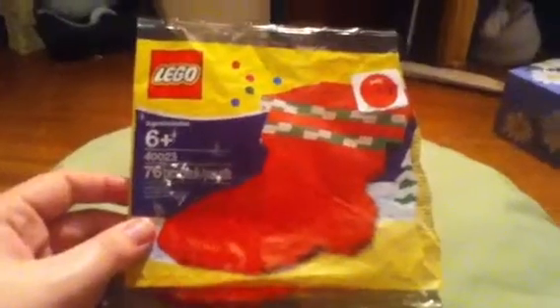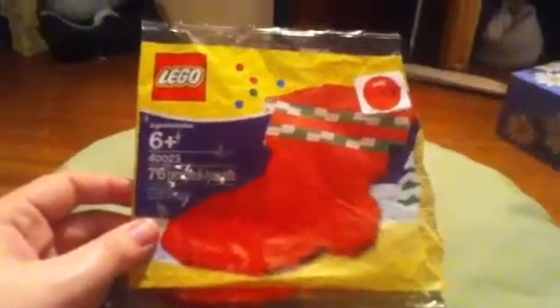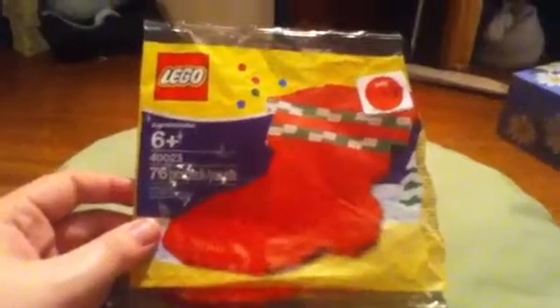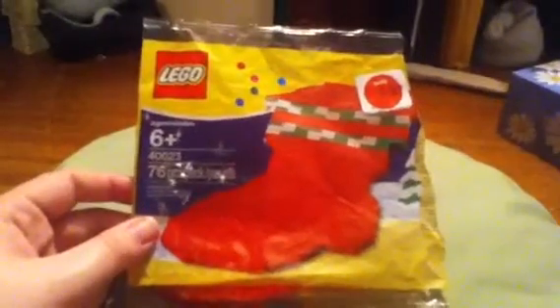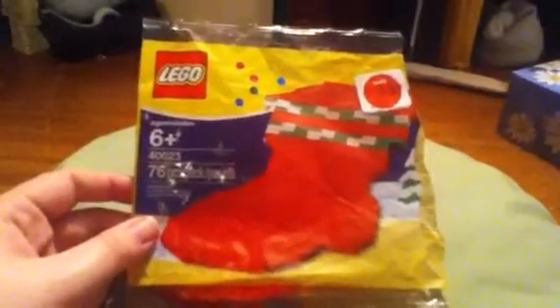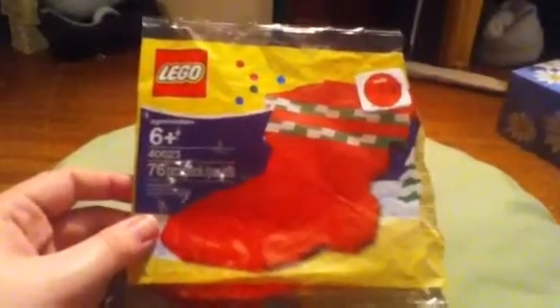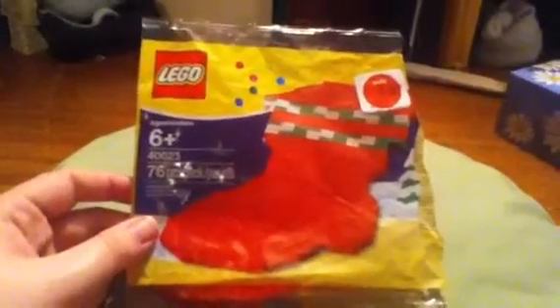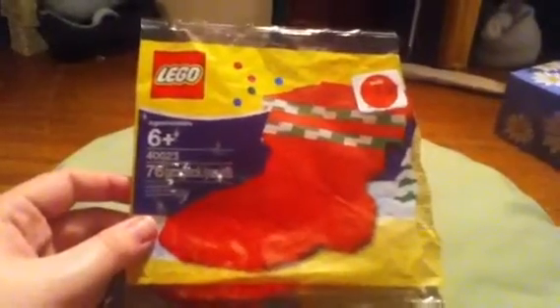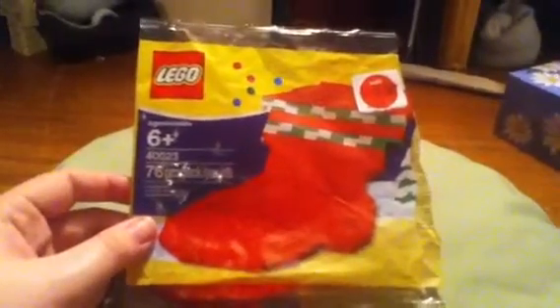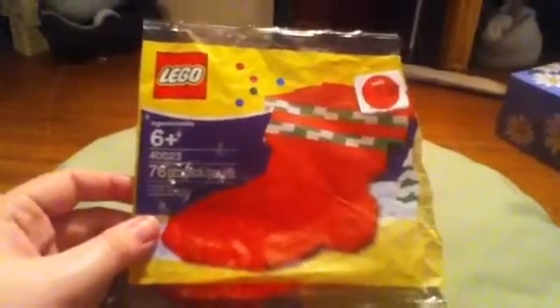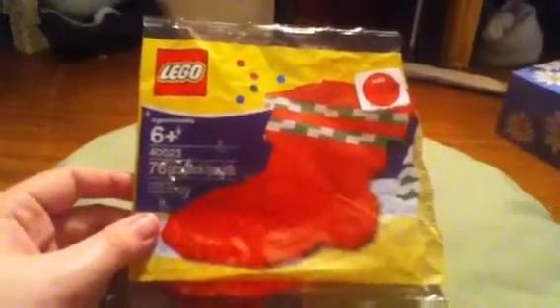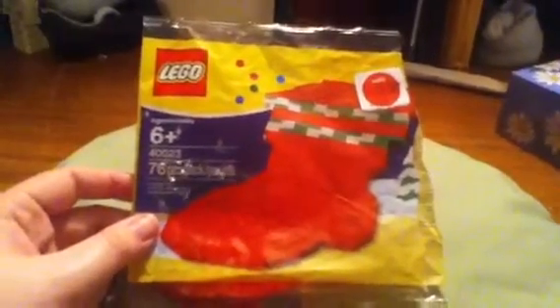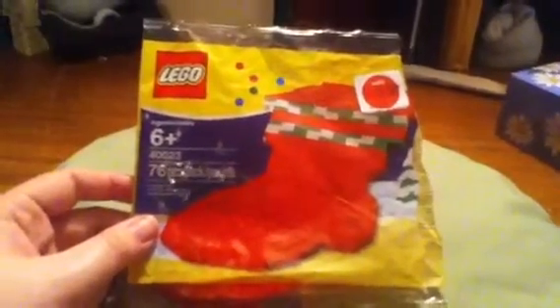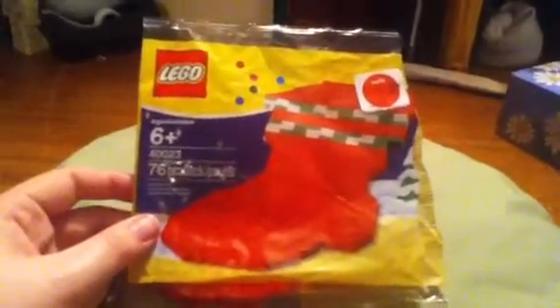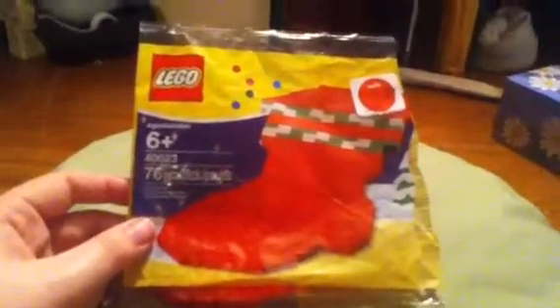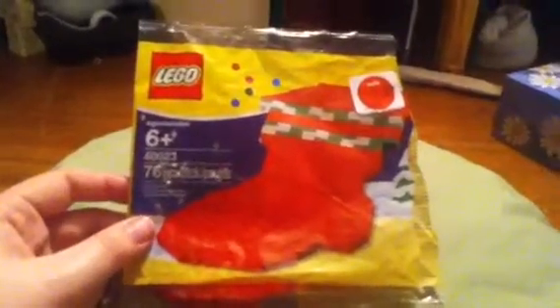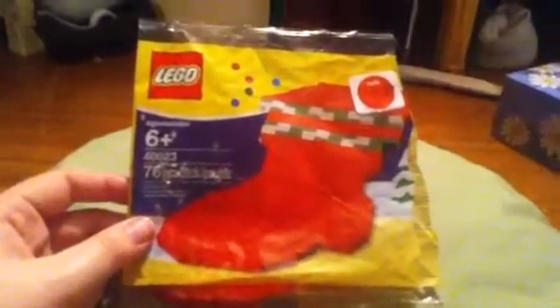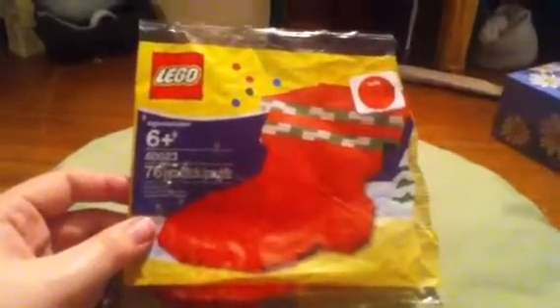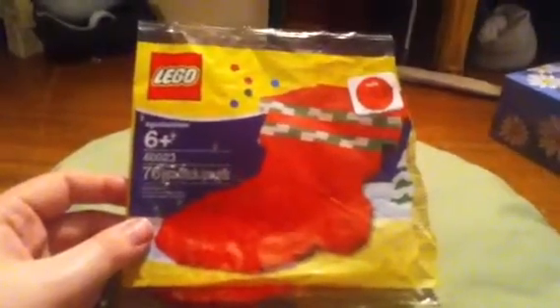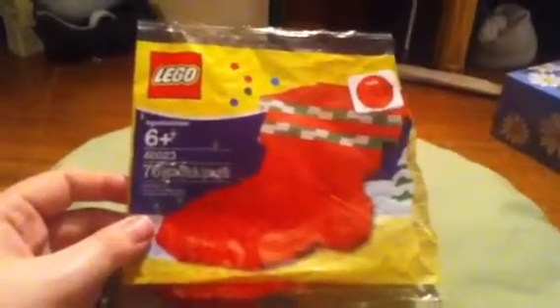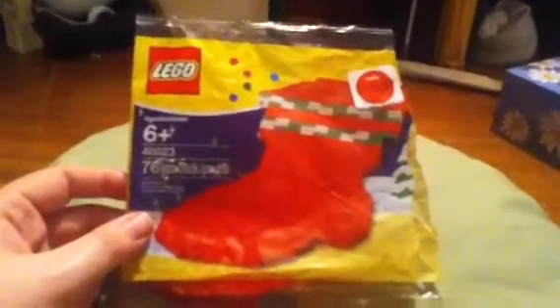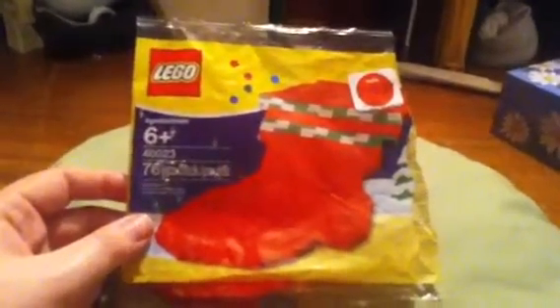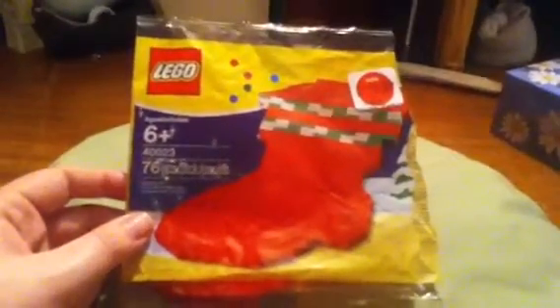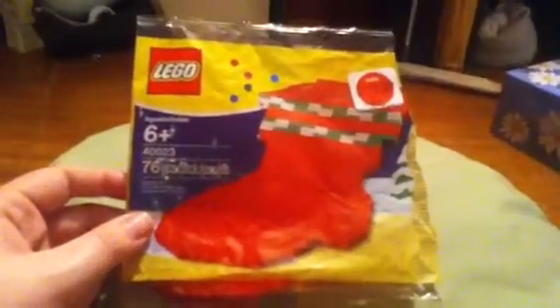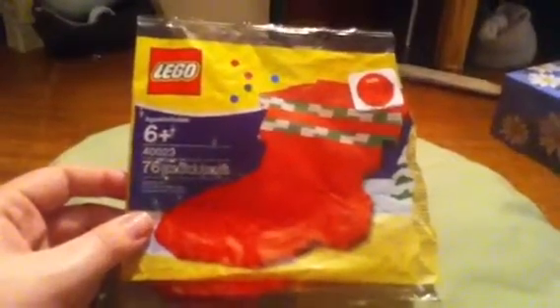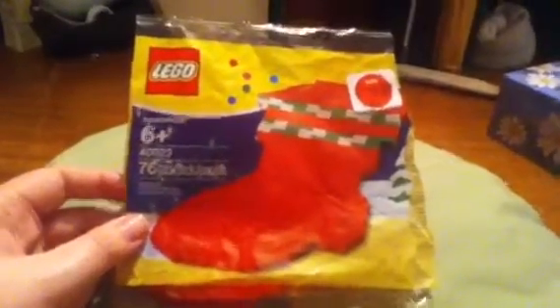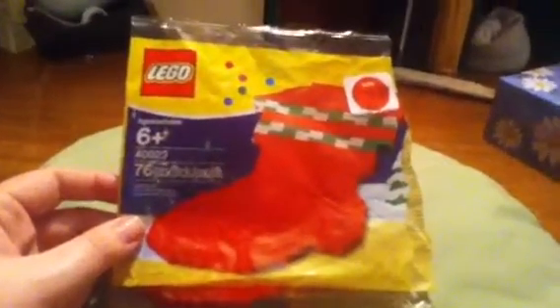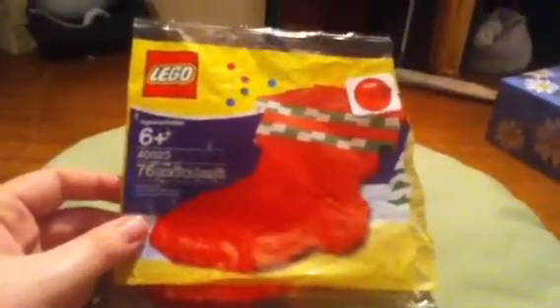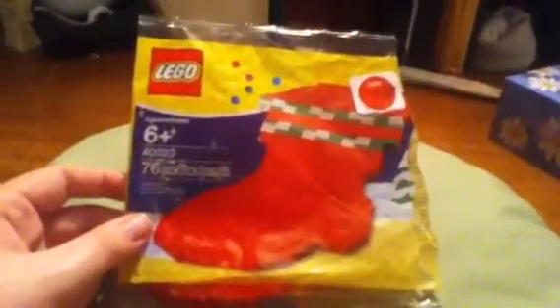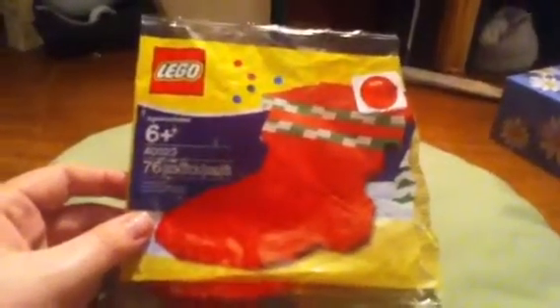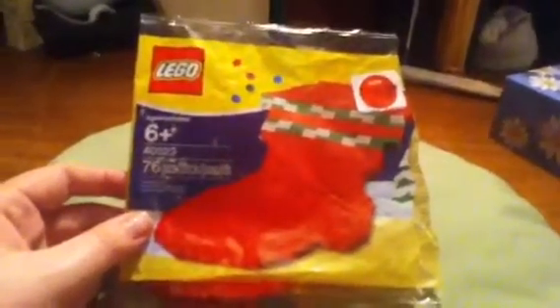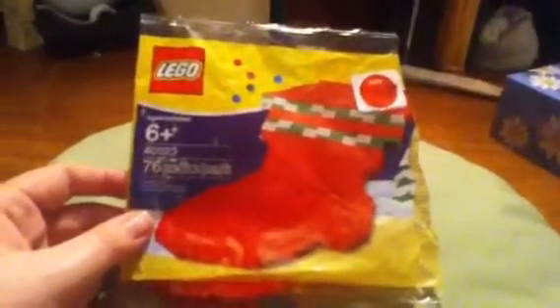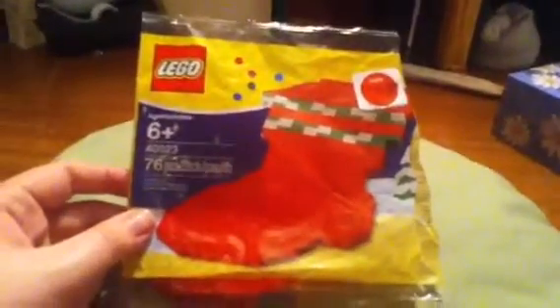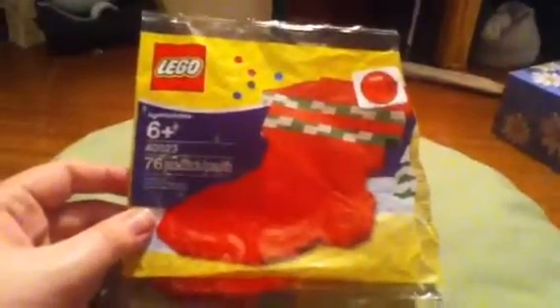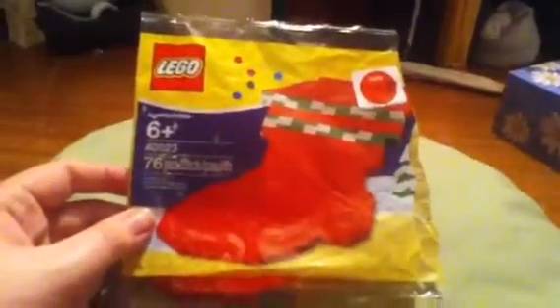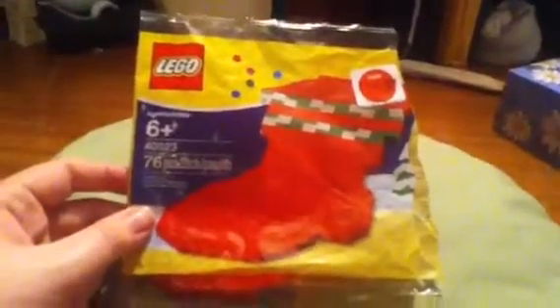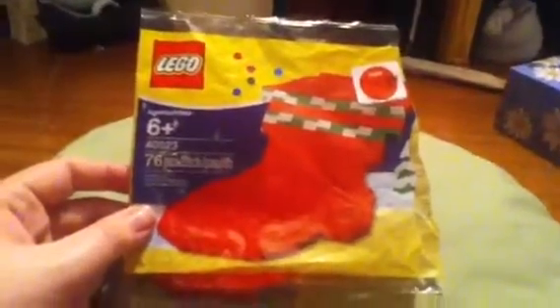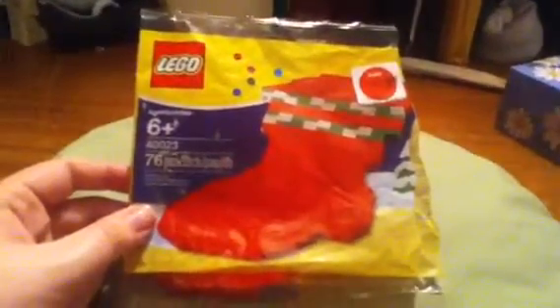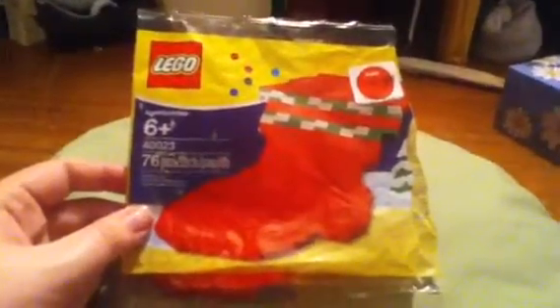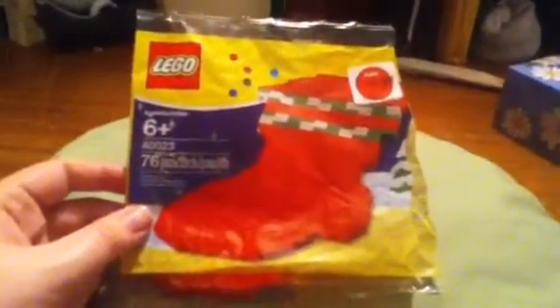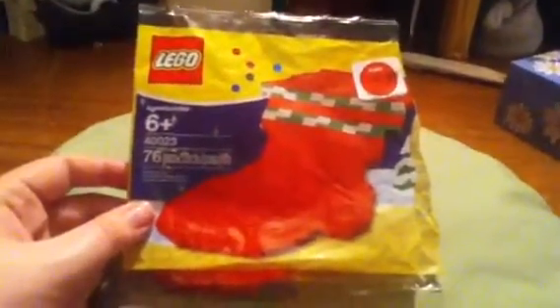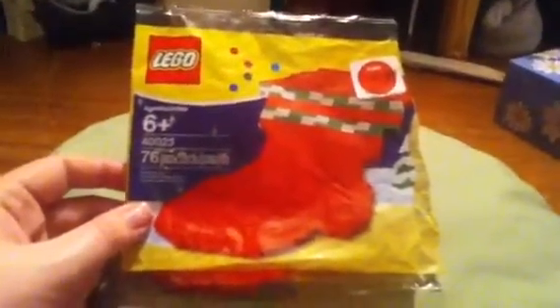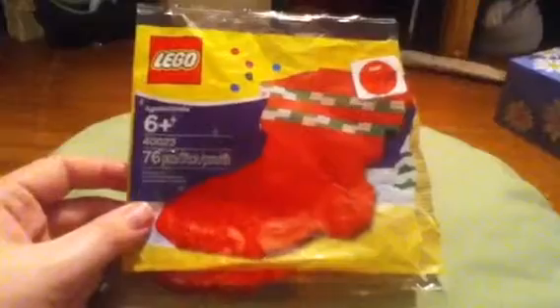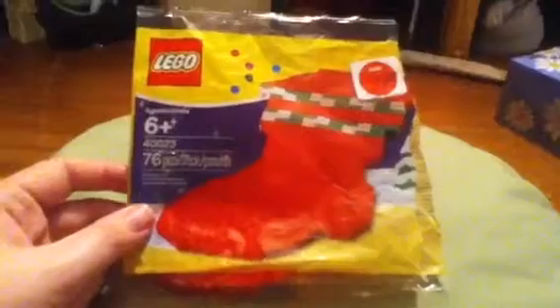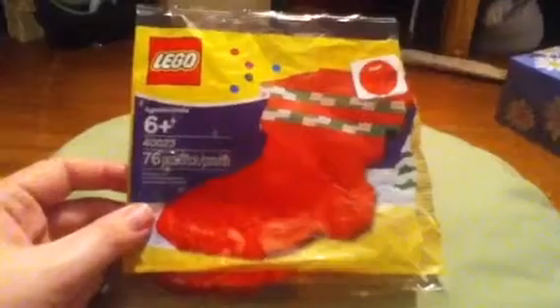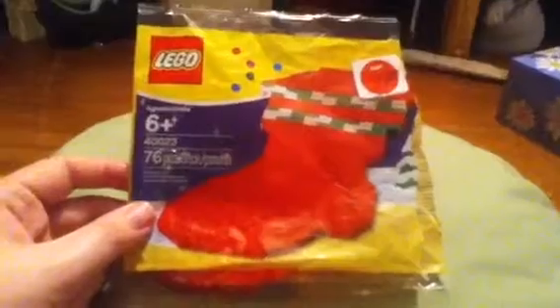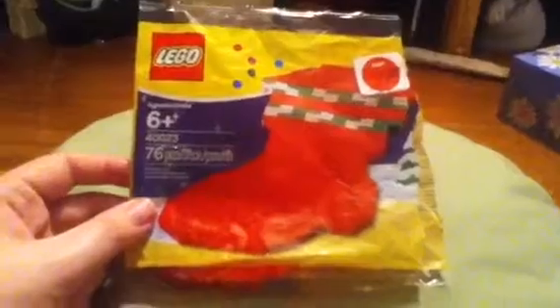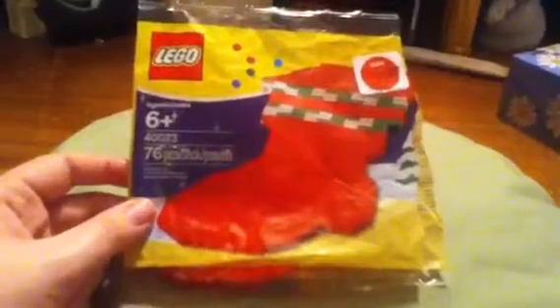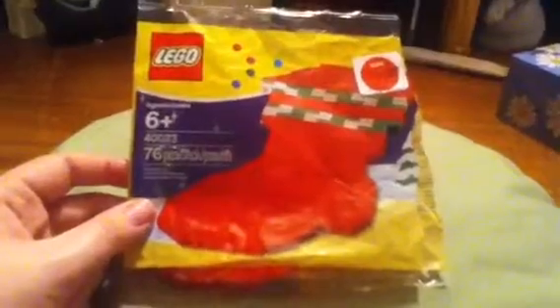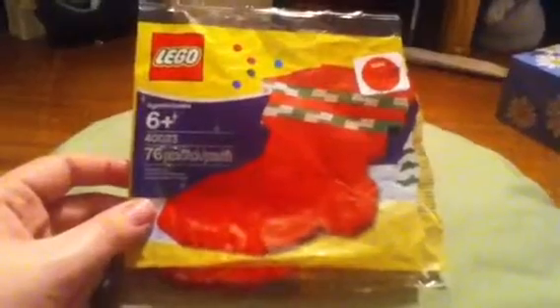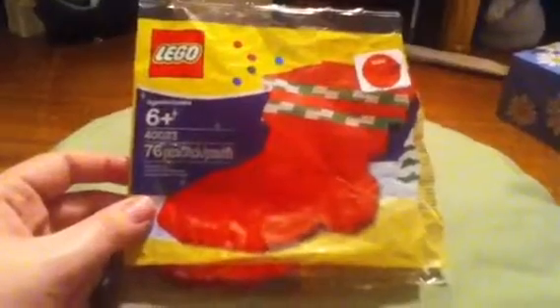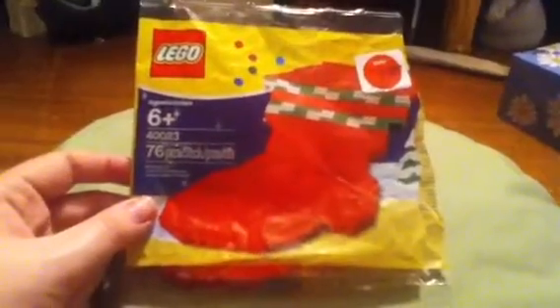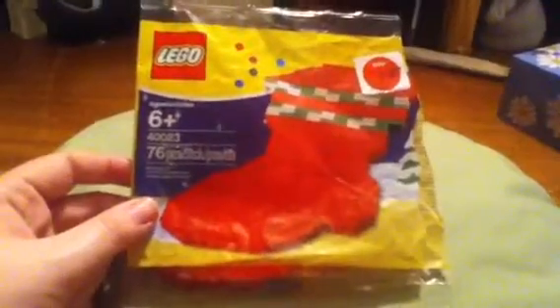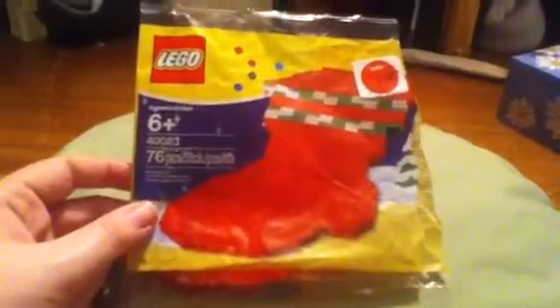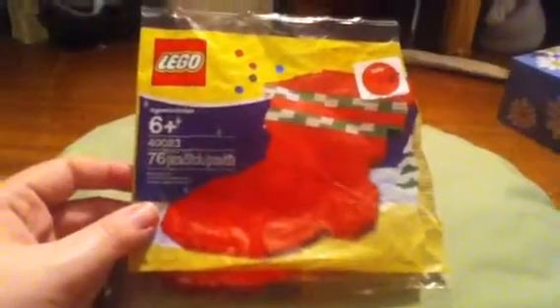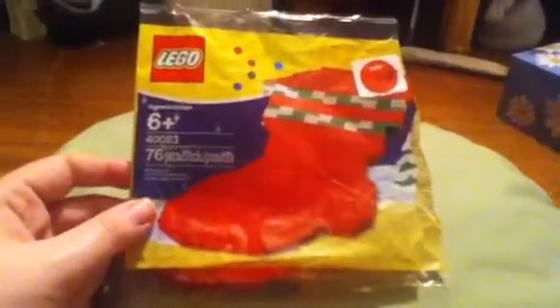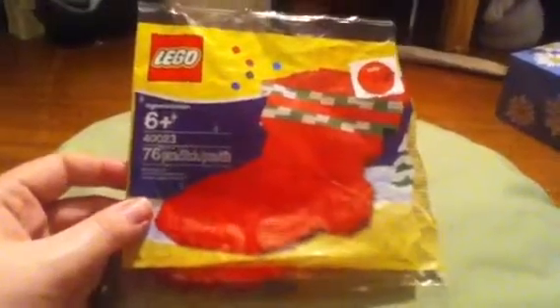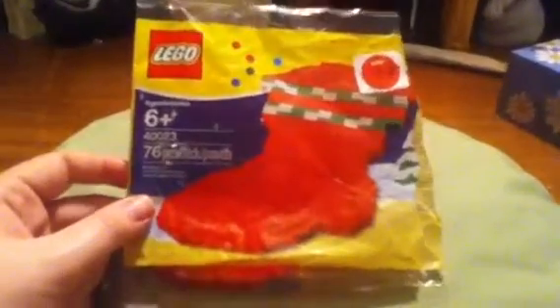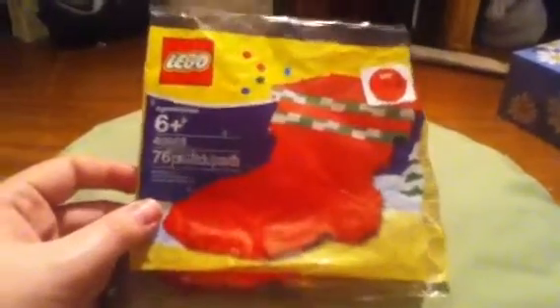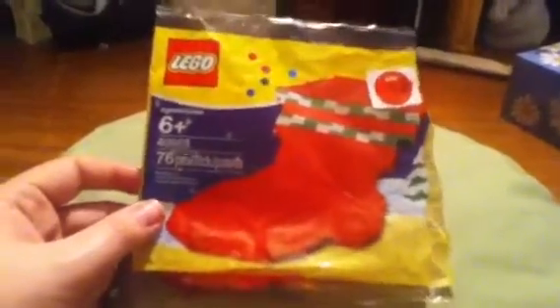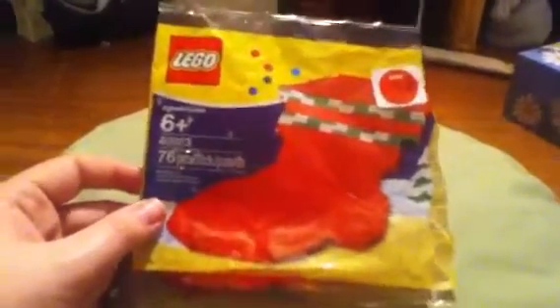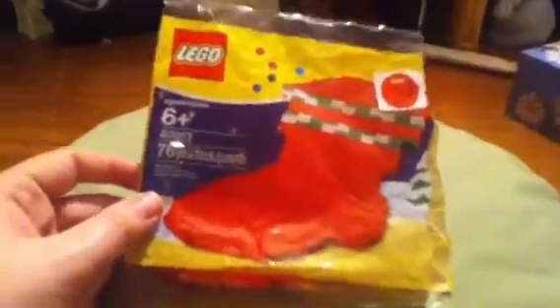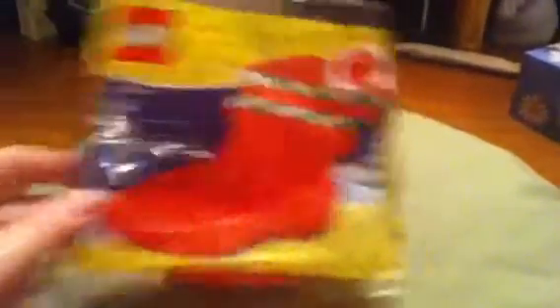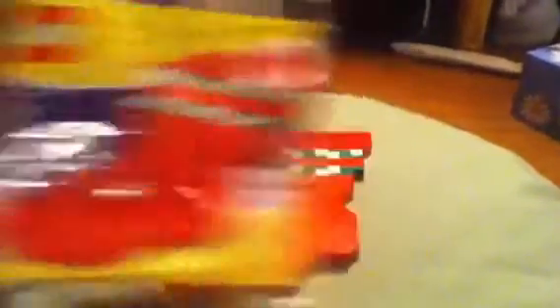It's a very nice set. I got it last year and just built it today. Let's have a look at it now.